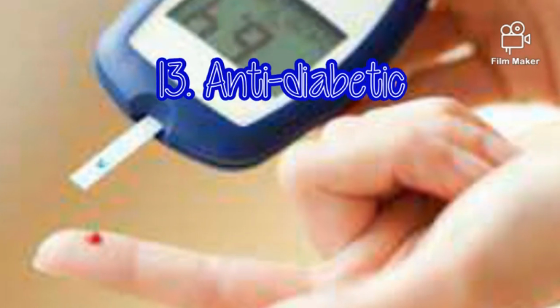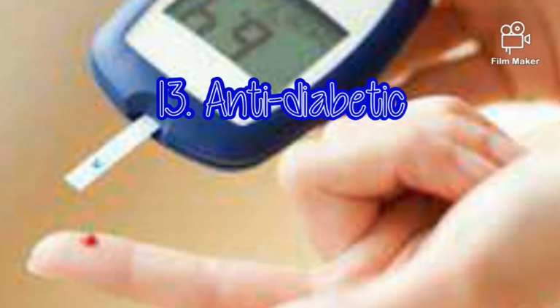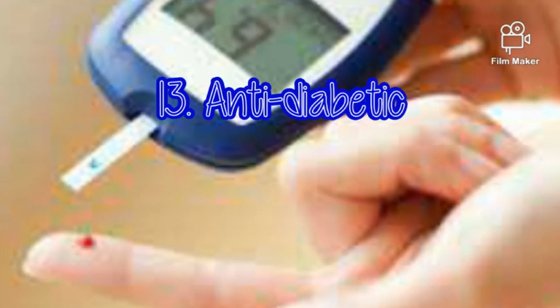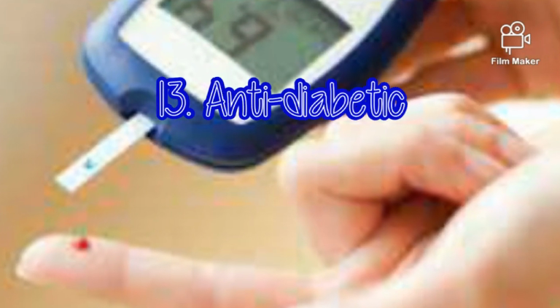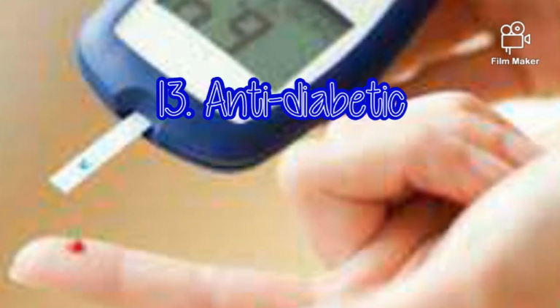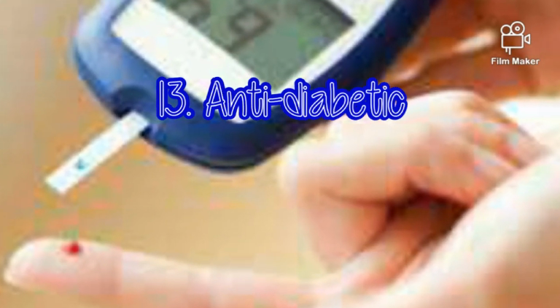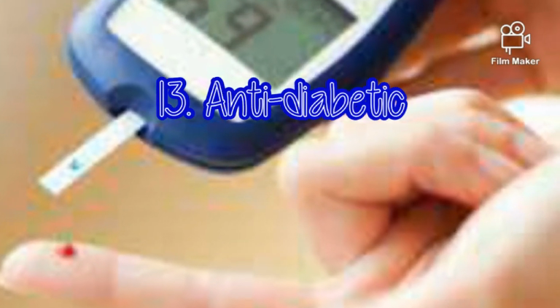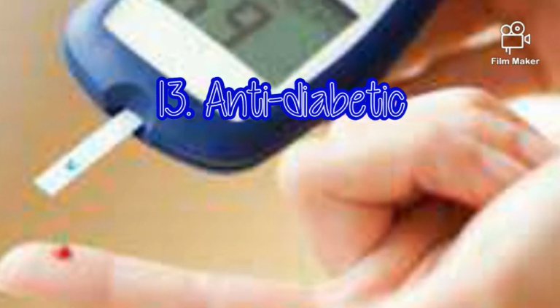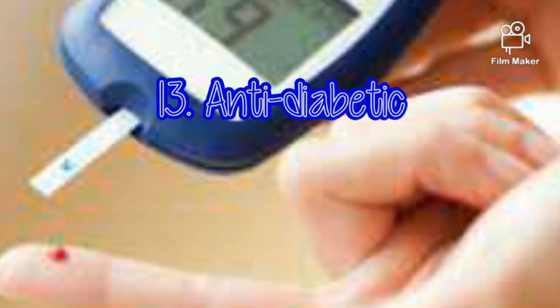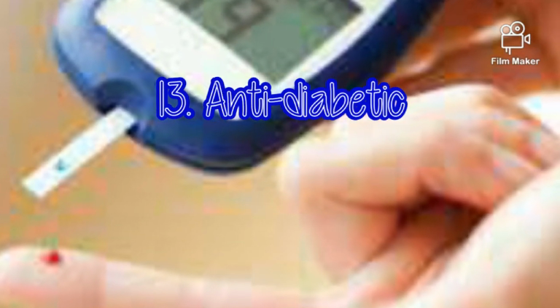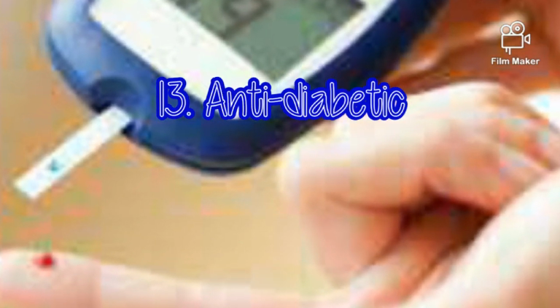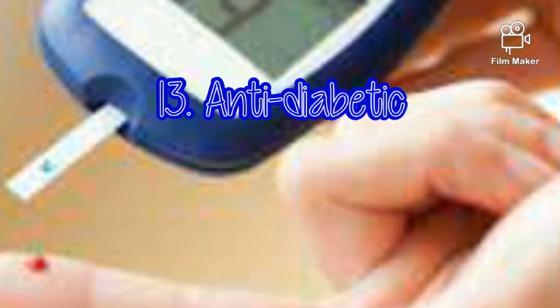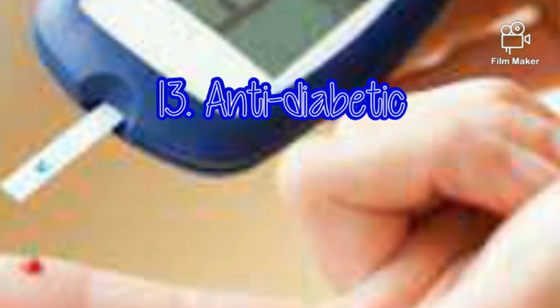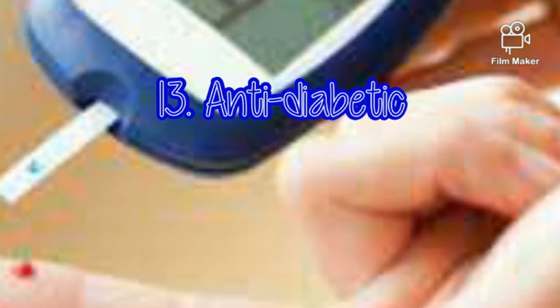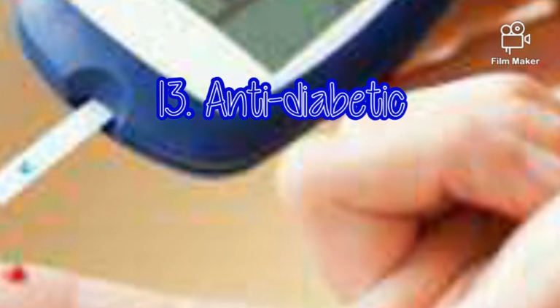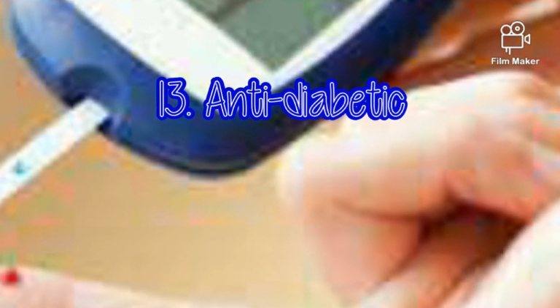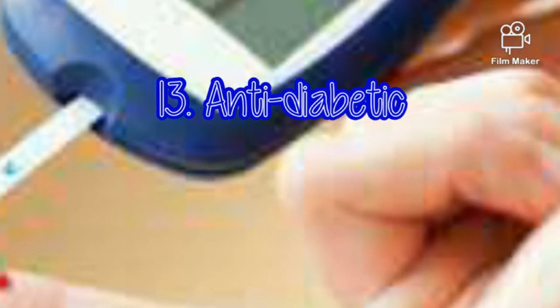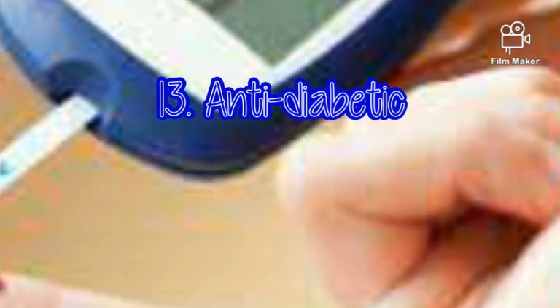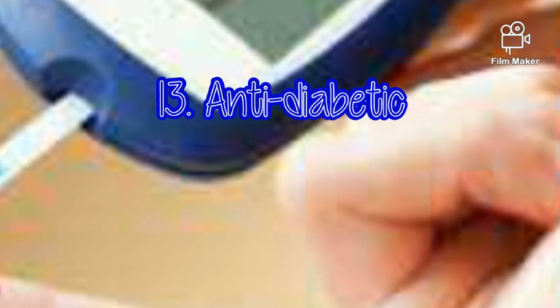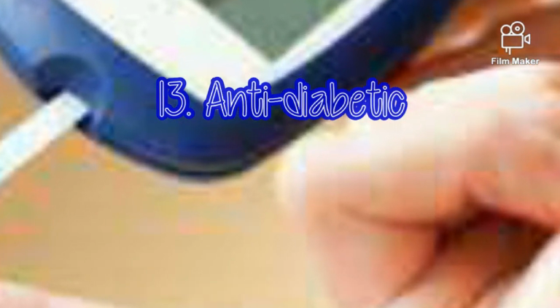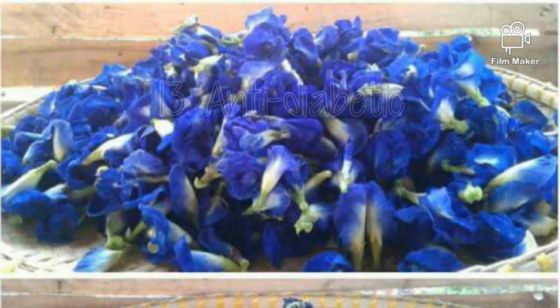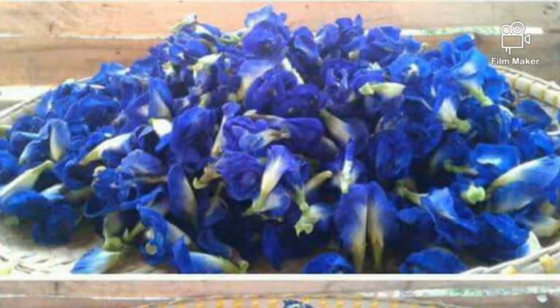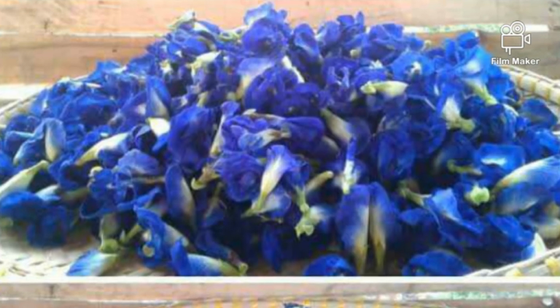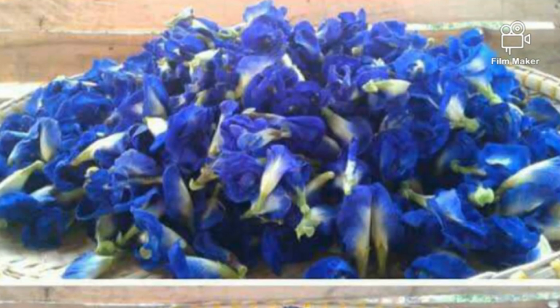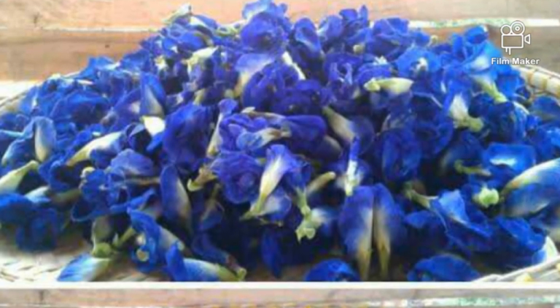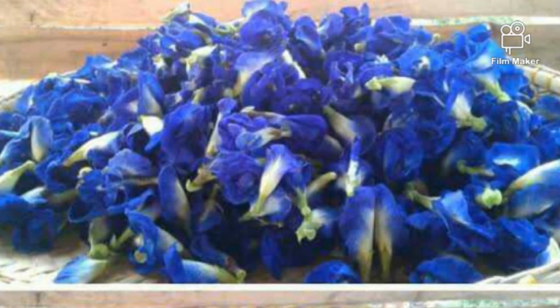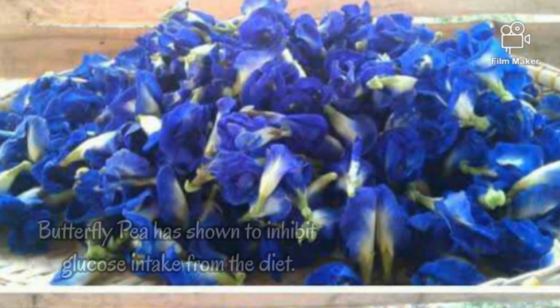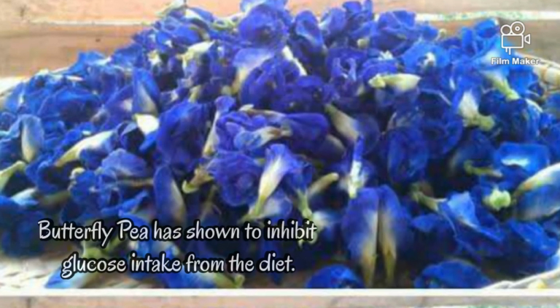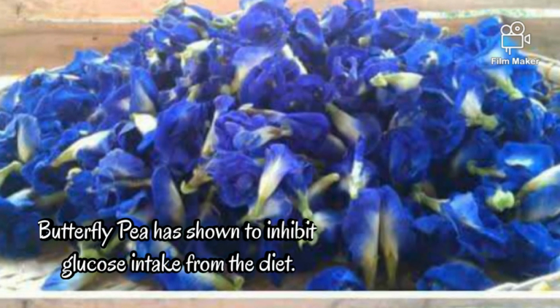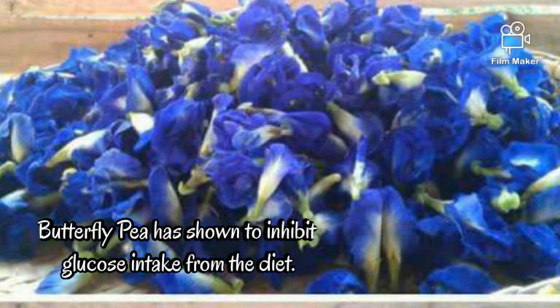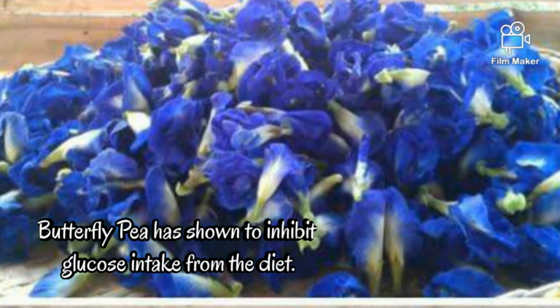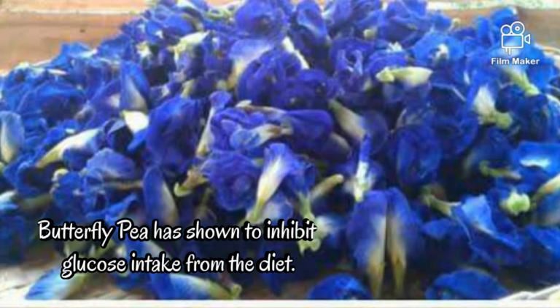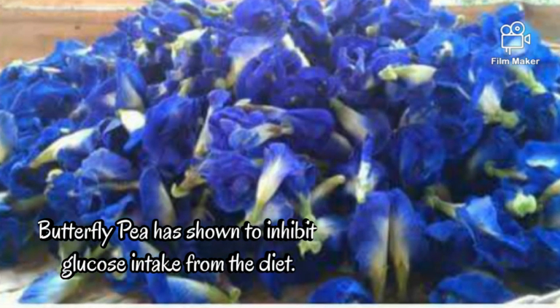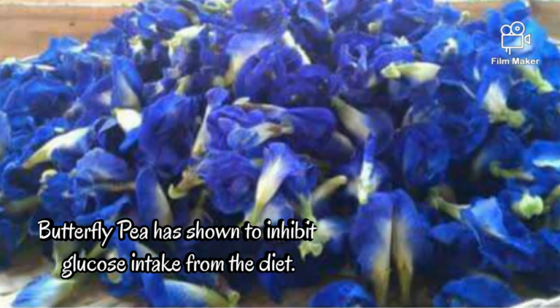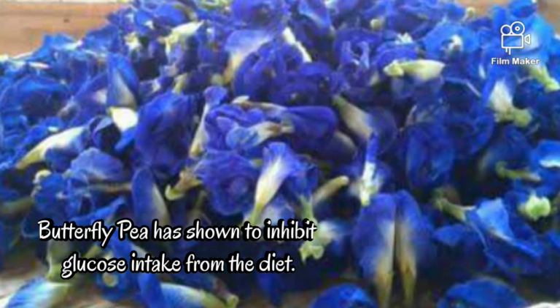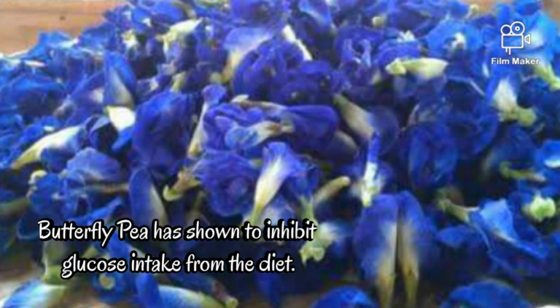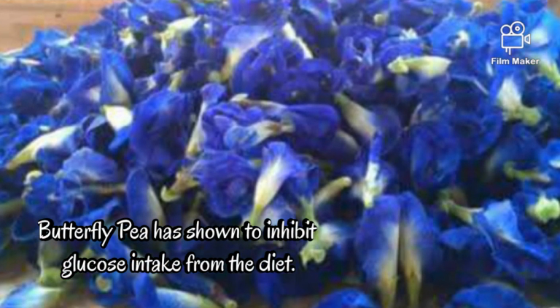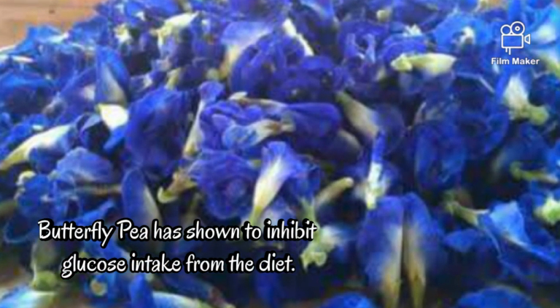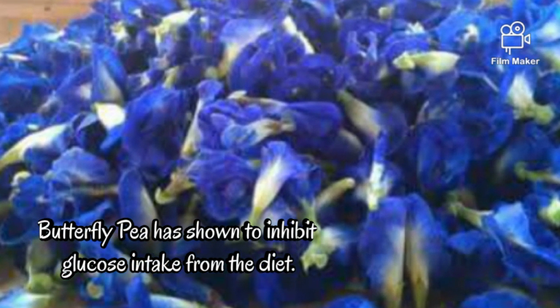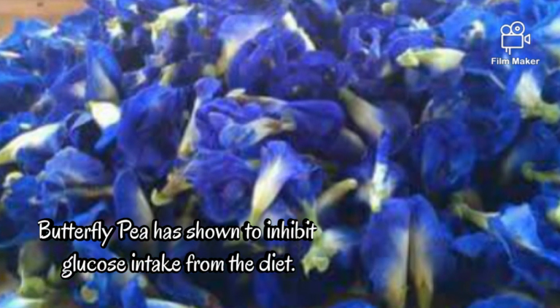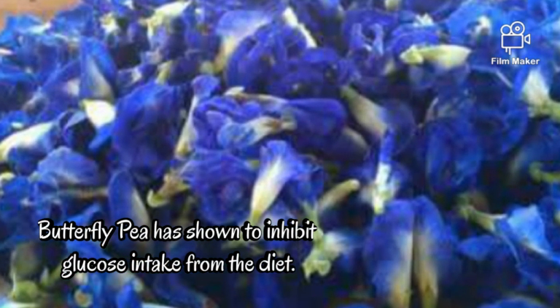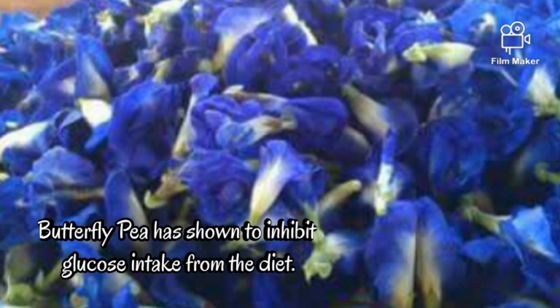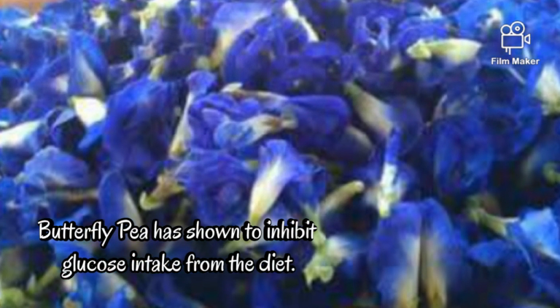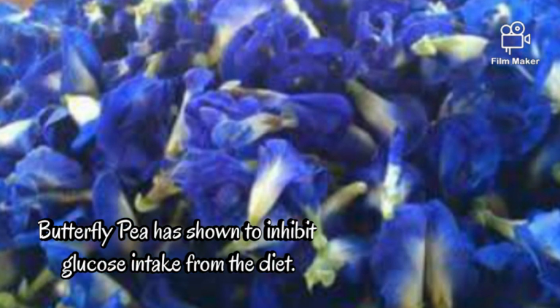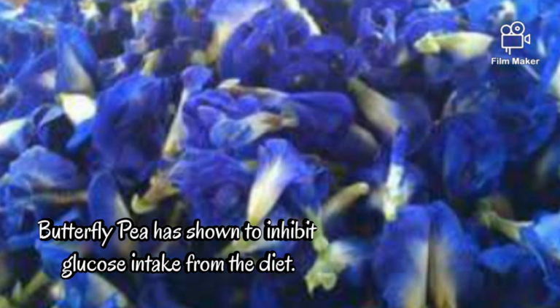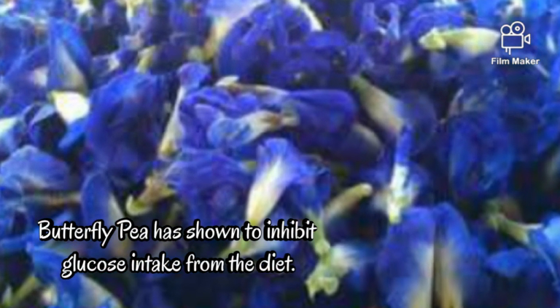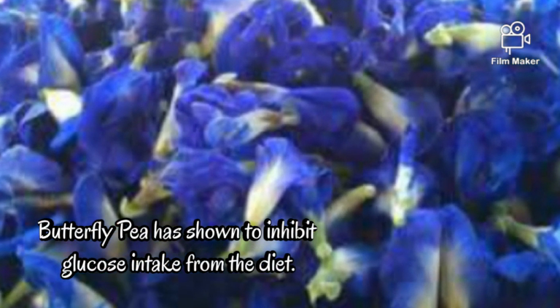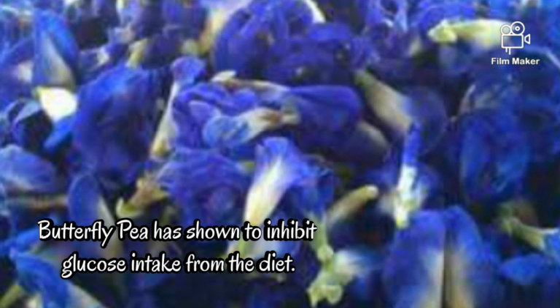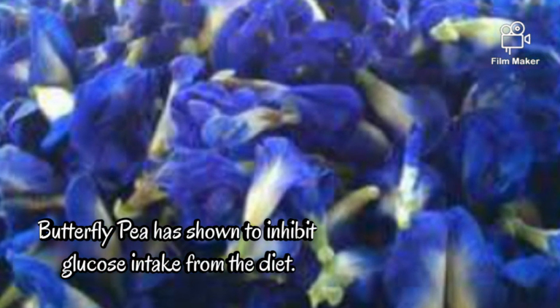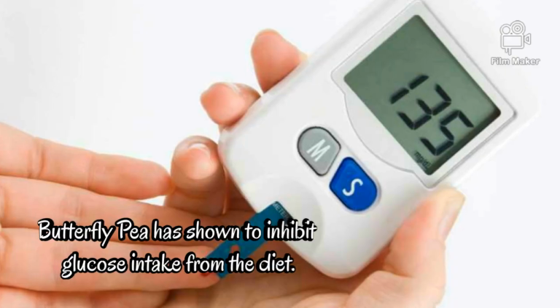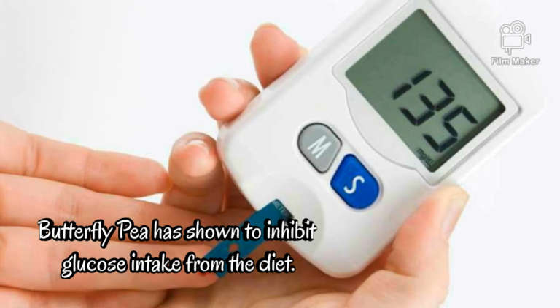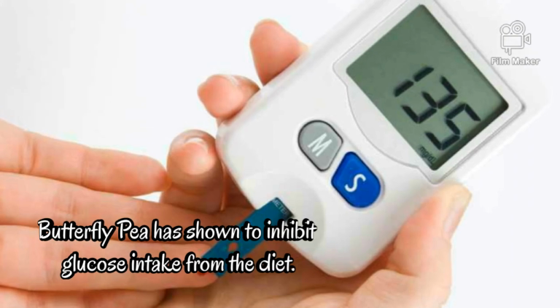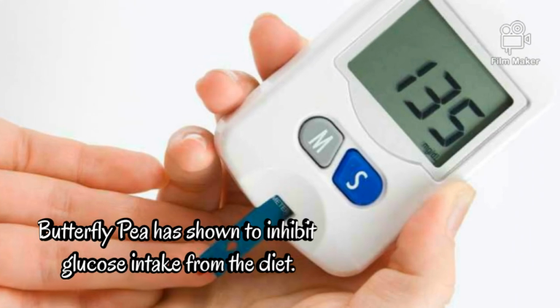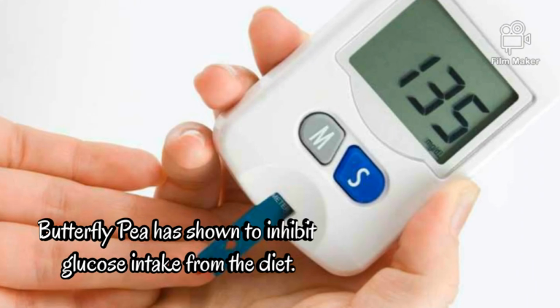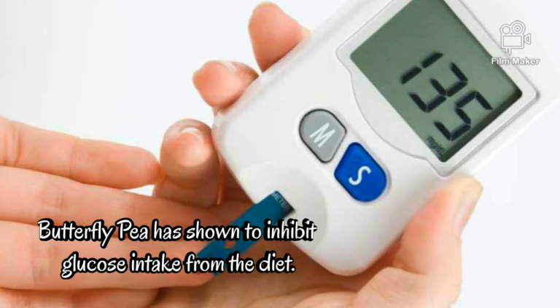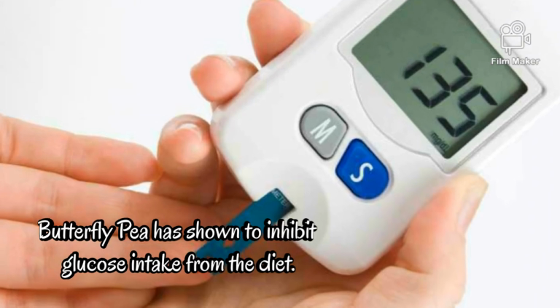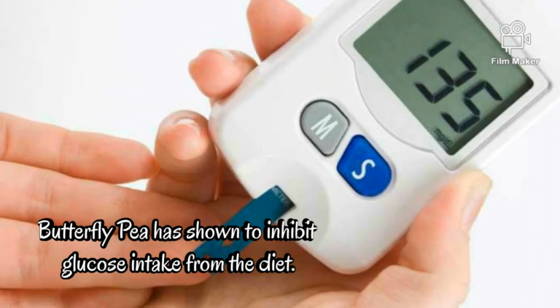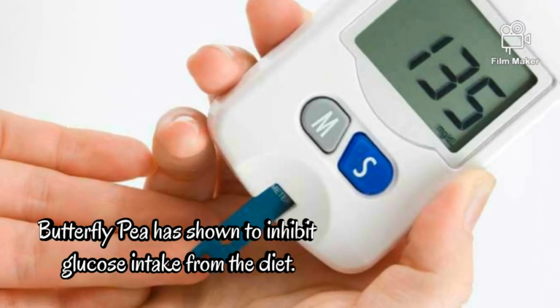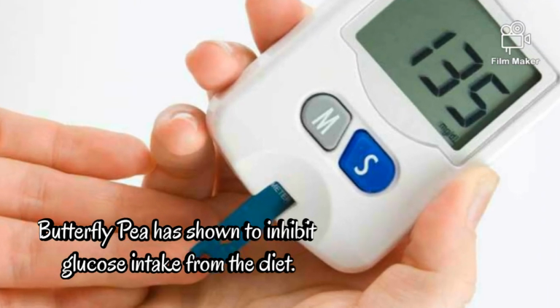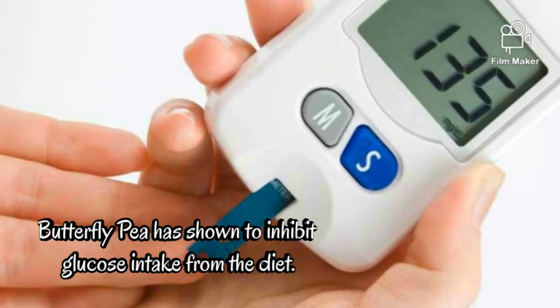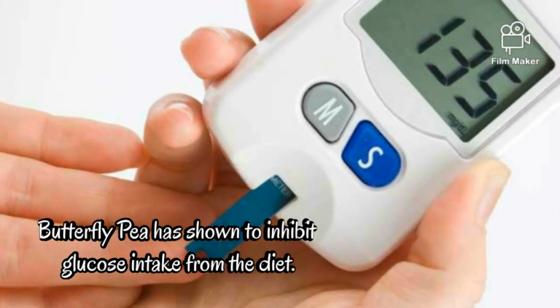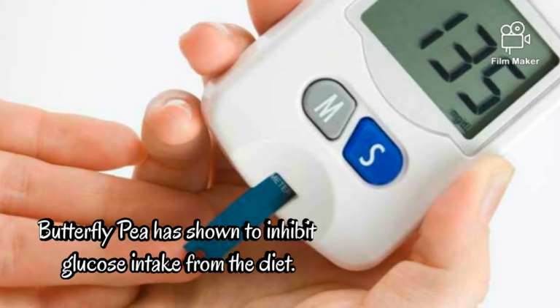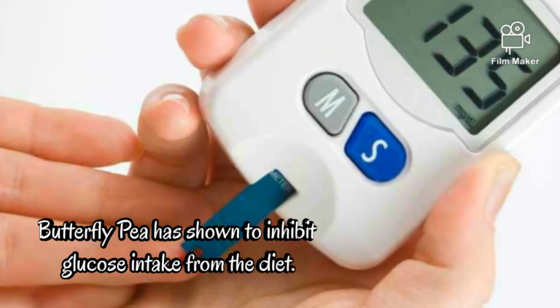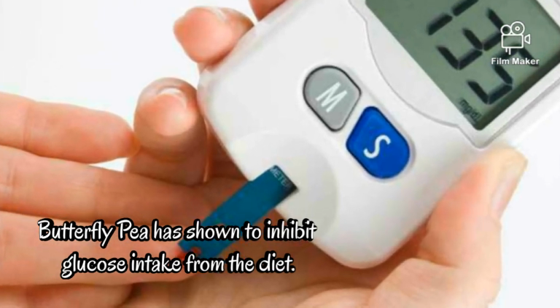Anti-diabetic. Butterfly pea has been shown to inhibit glucose intake from the diet.